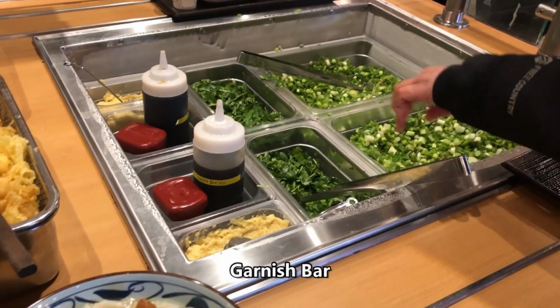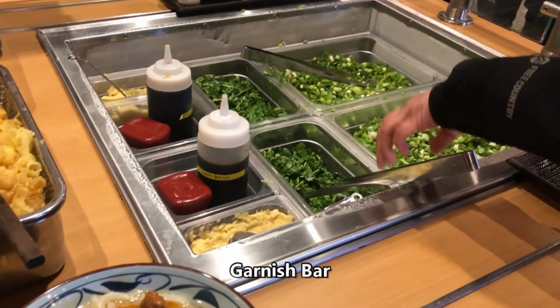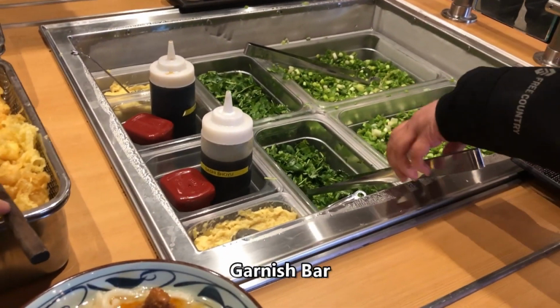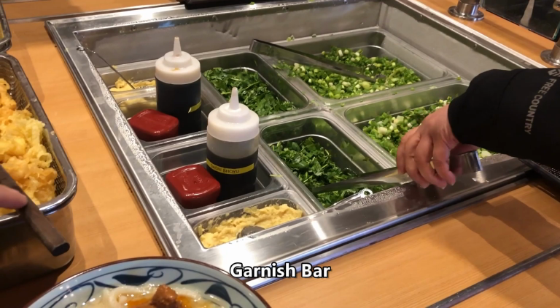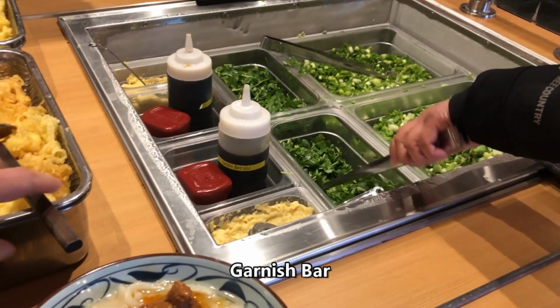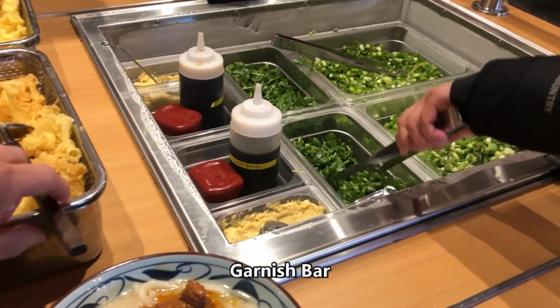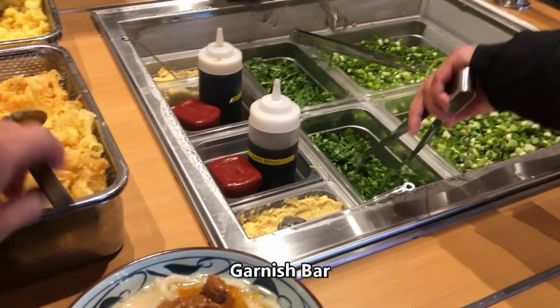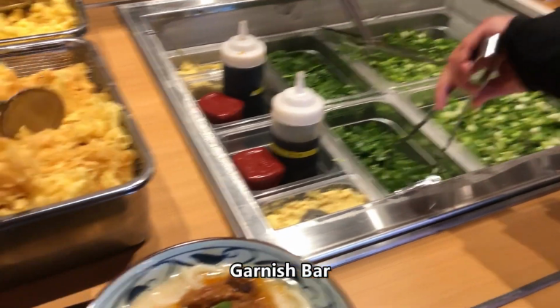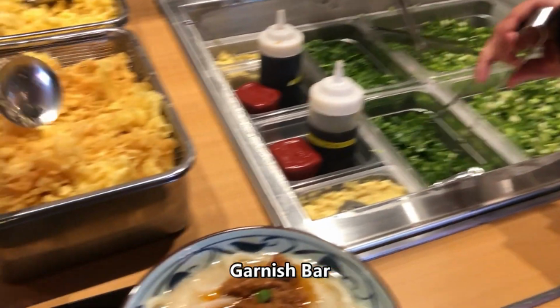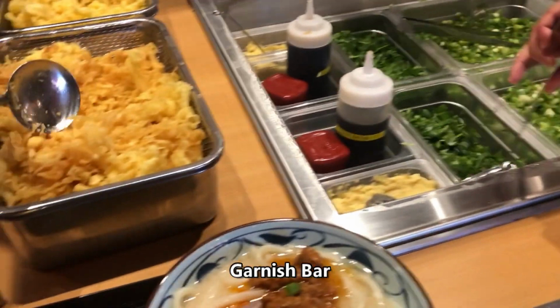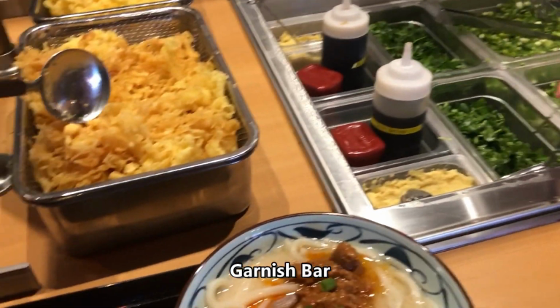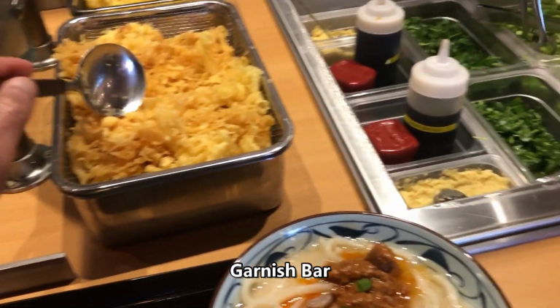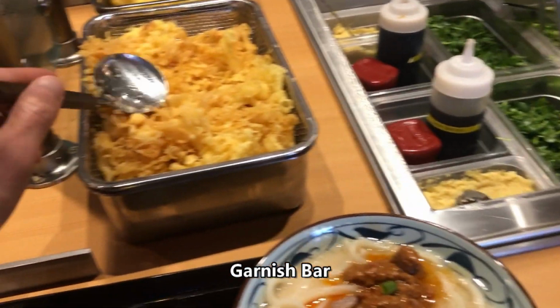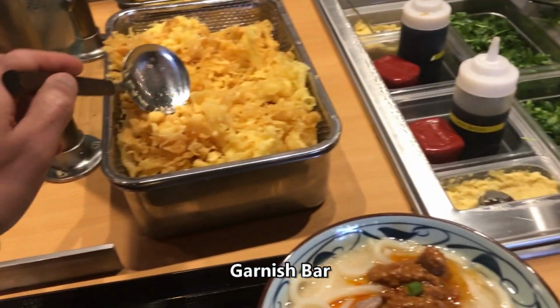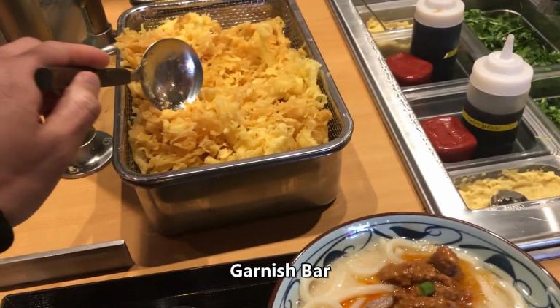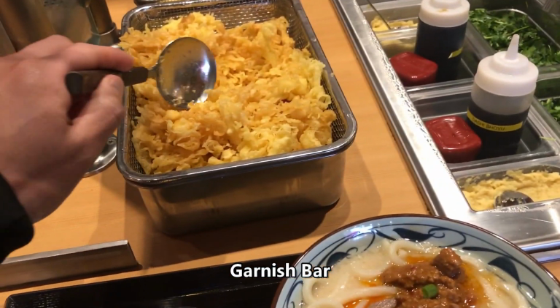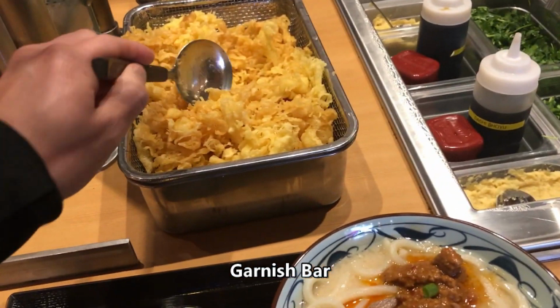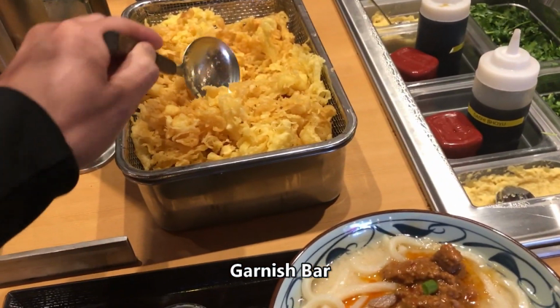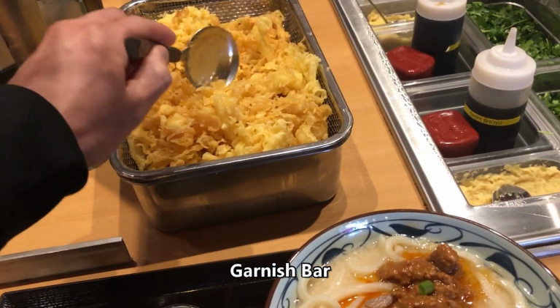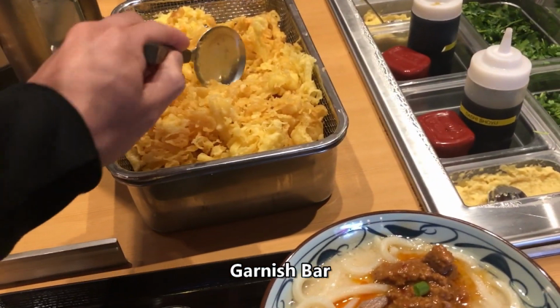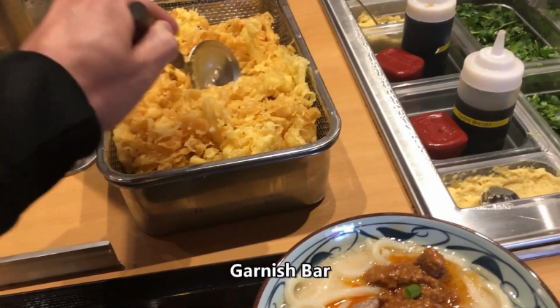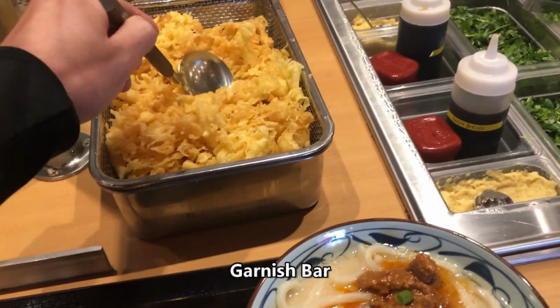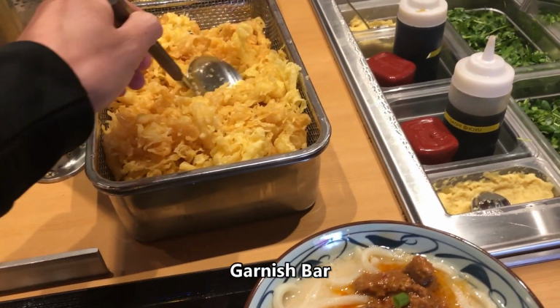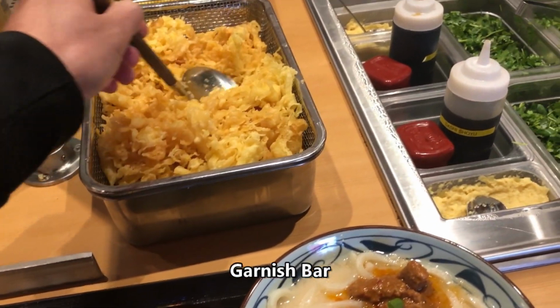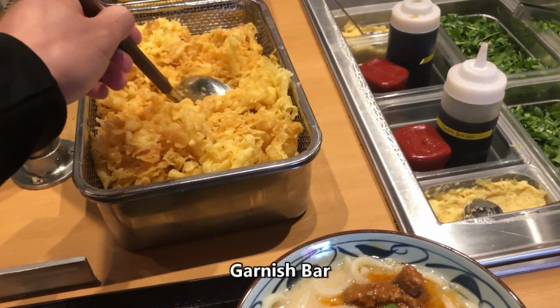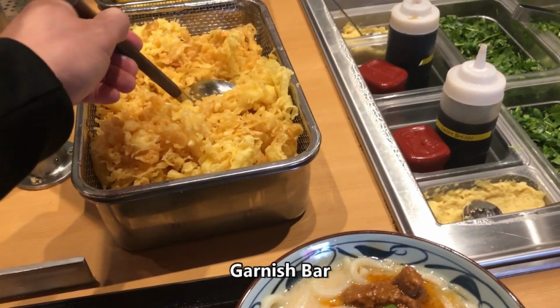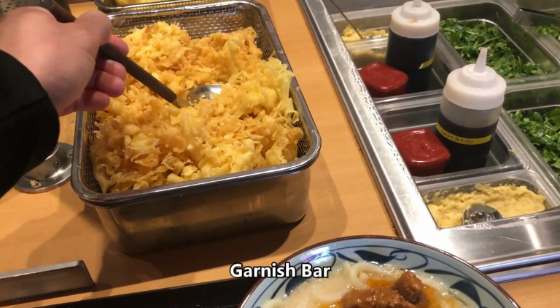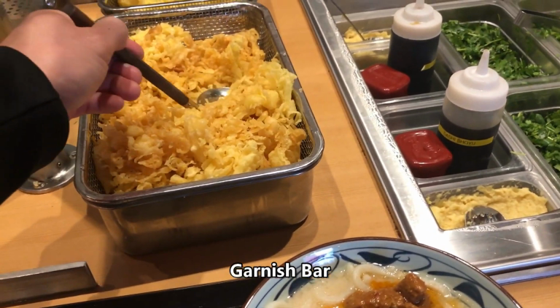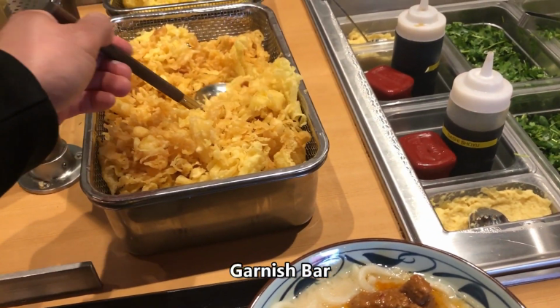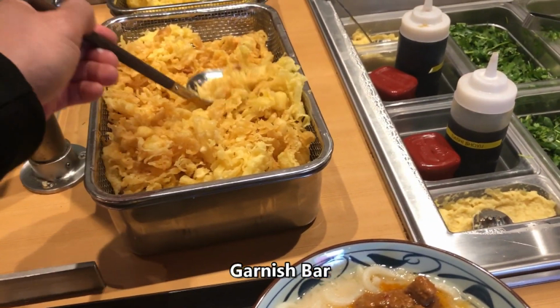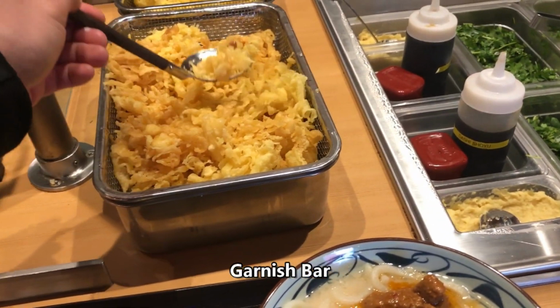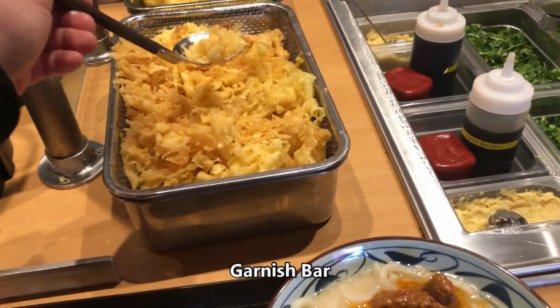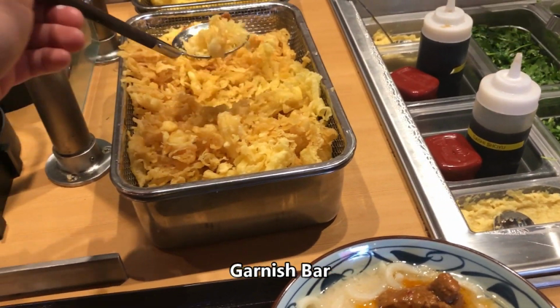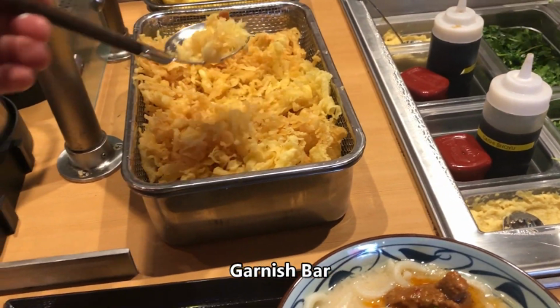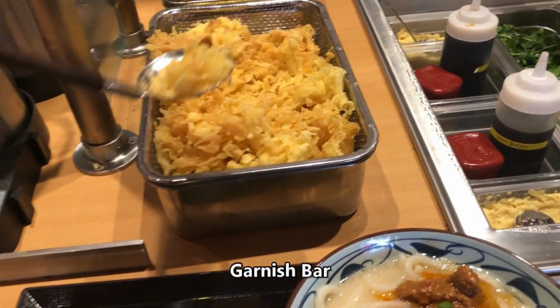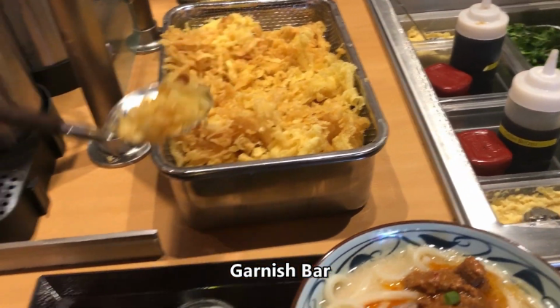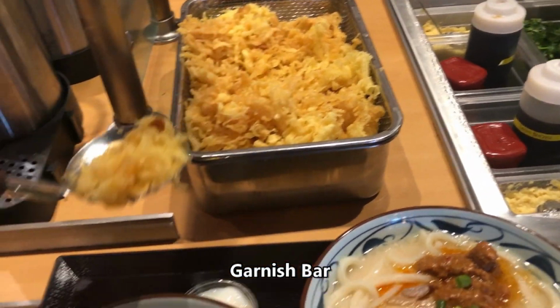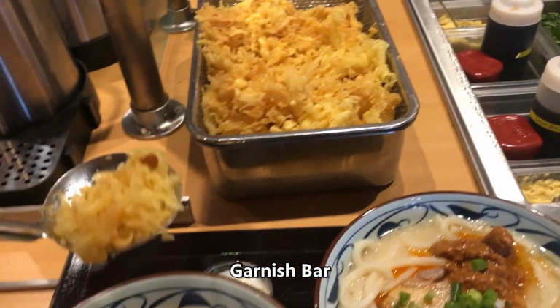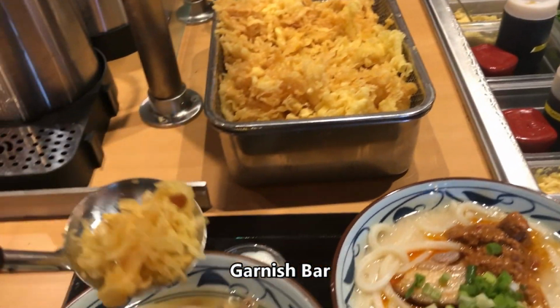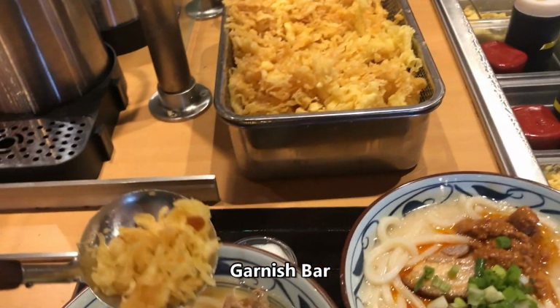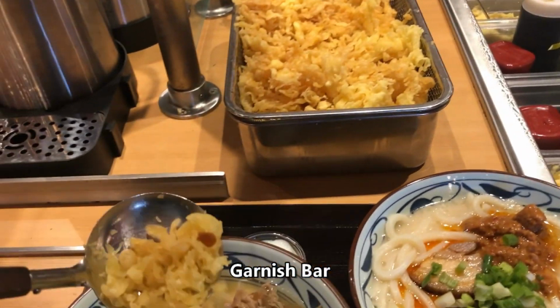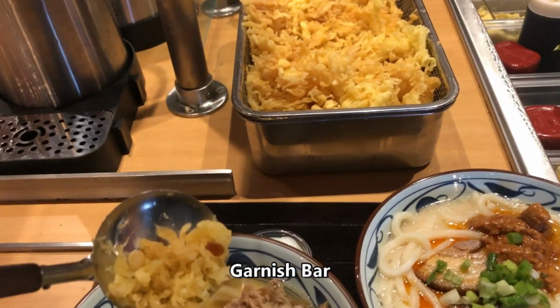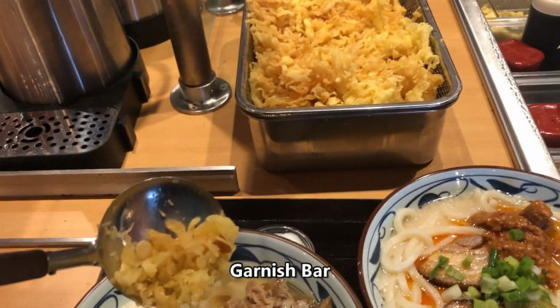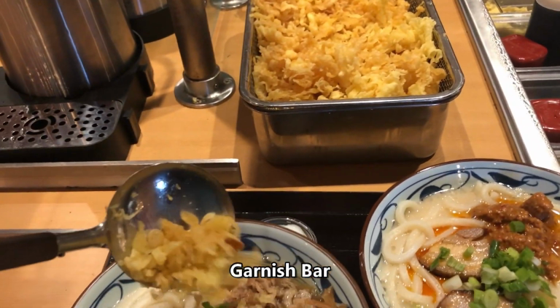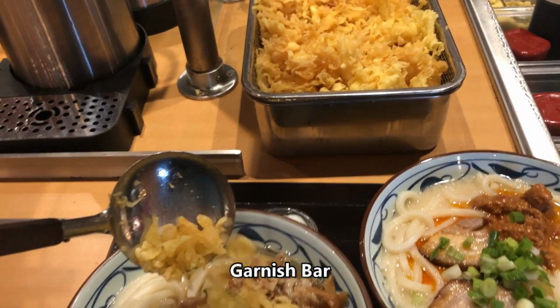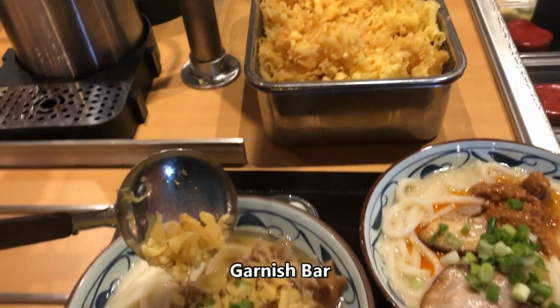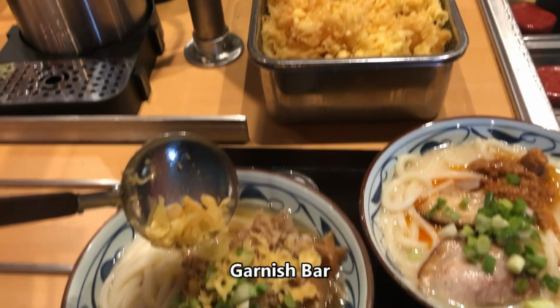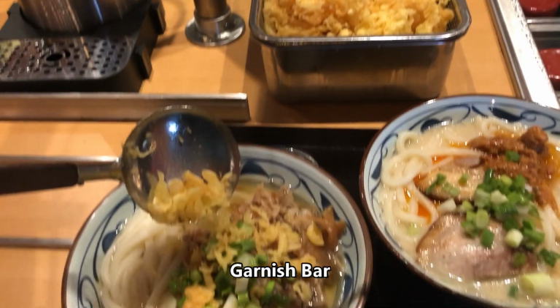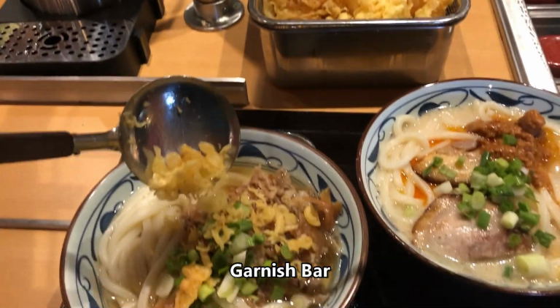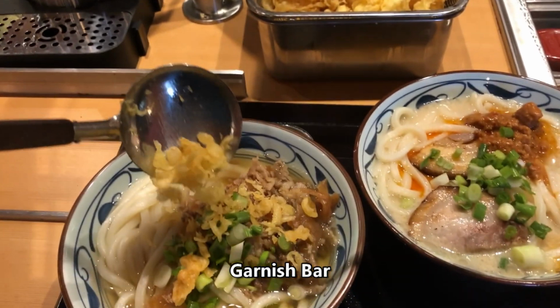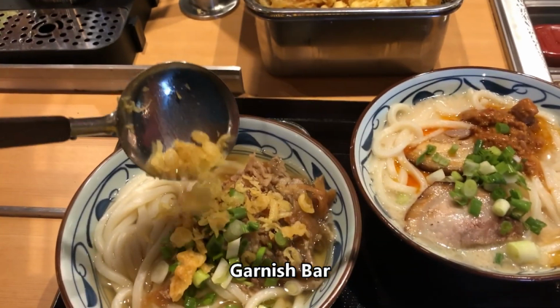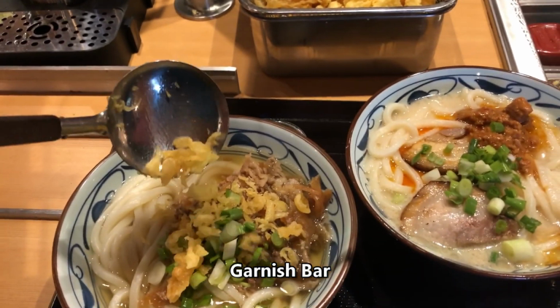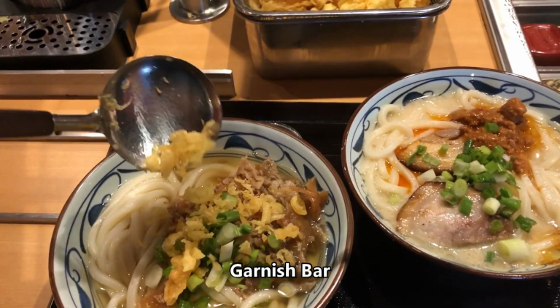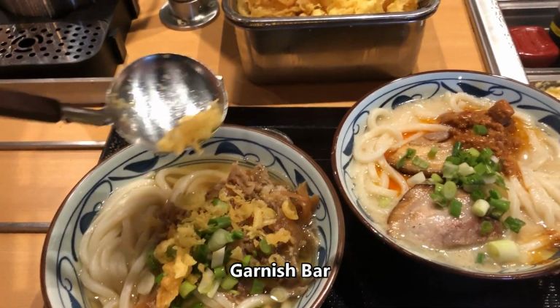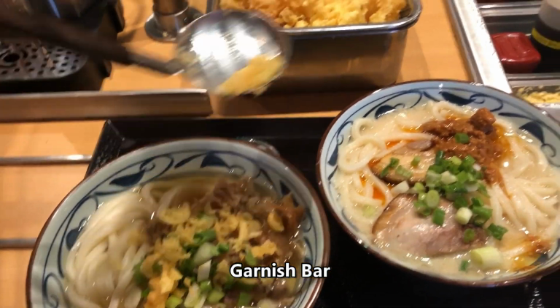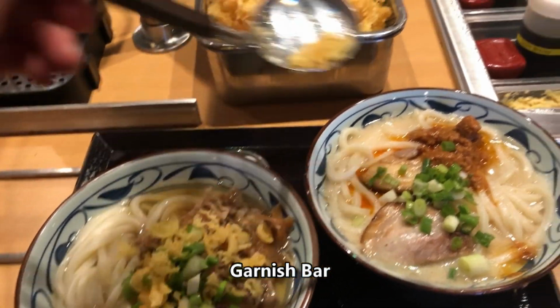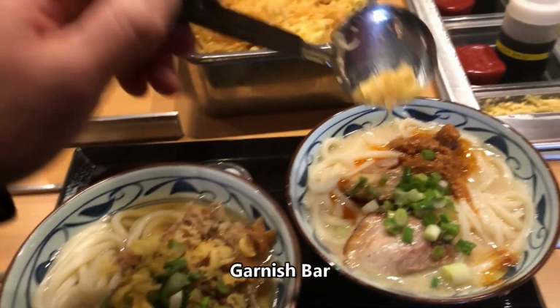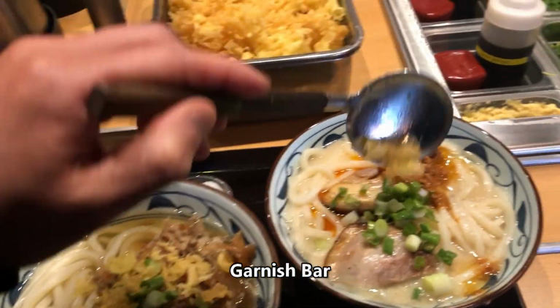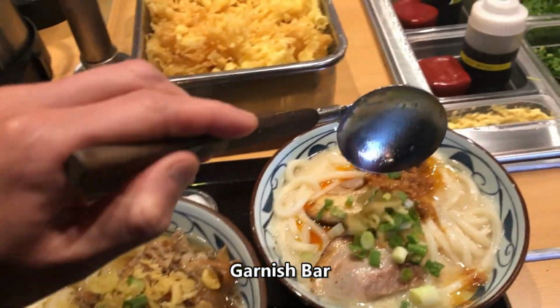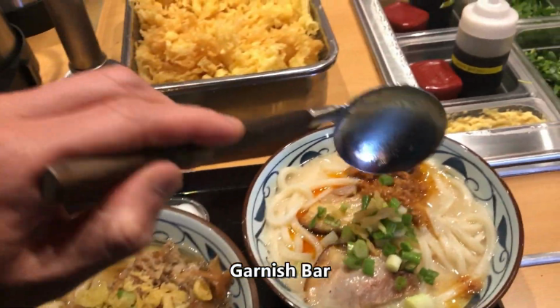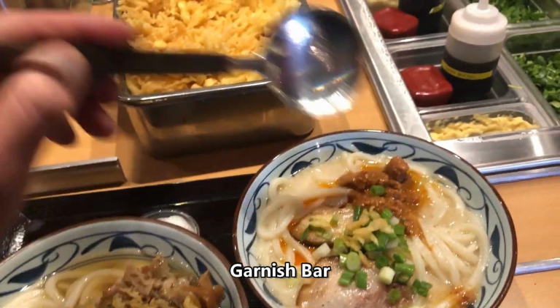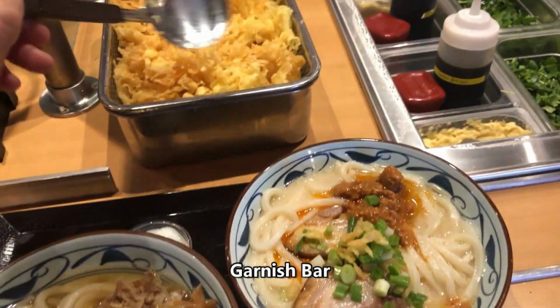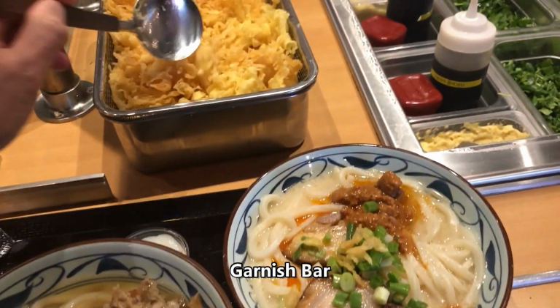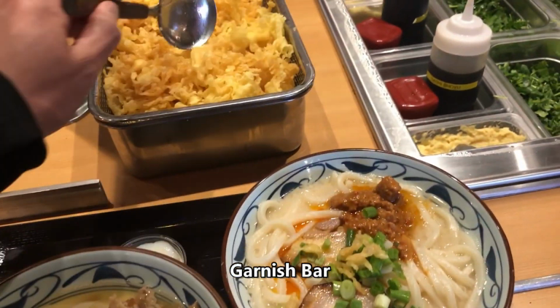And the last part before eating is this garnish bar where you can put more green onions, cilantro, and tempura bits onto your bowls of udon. Very nice.